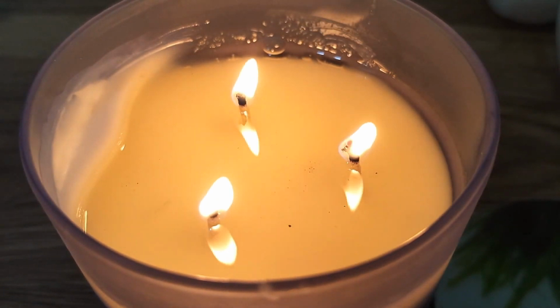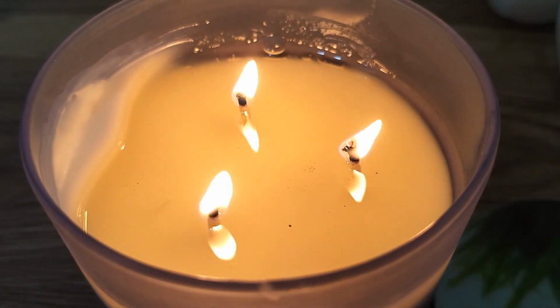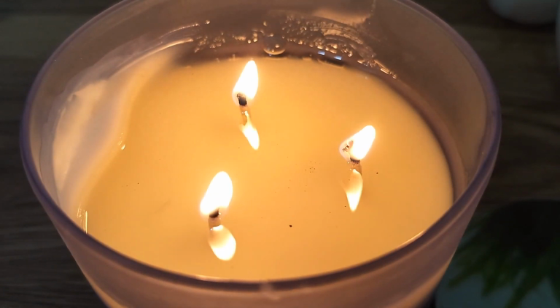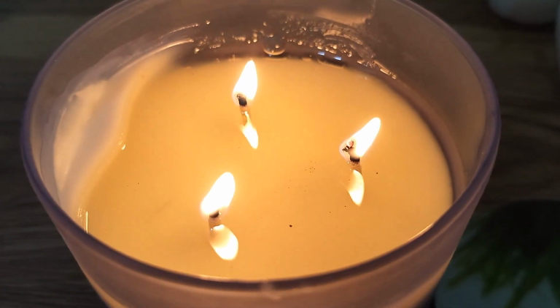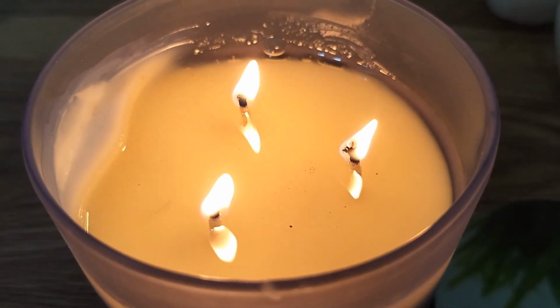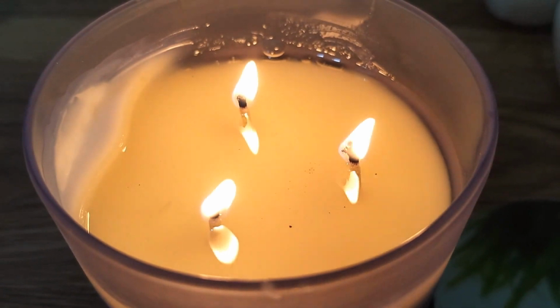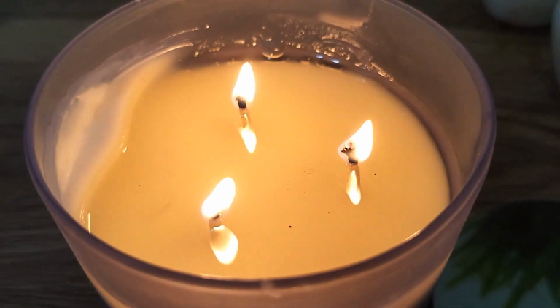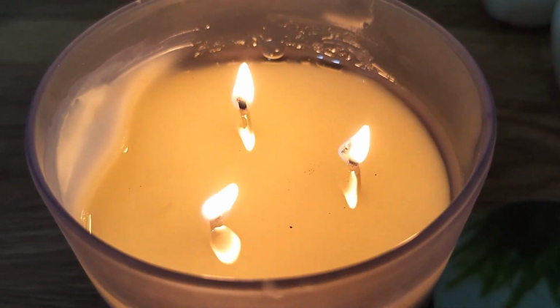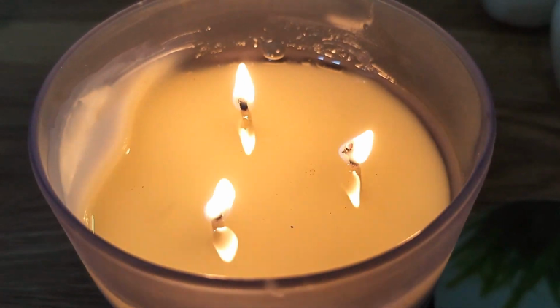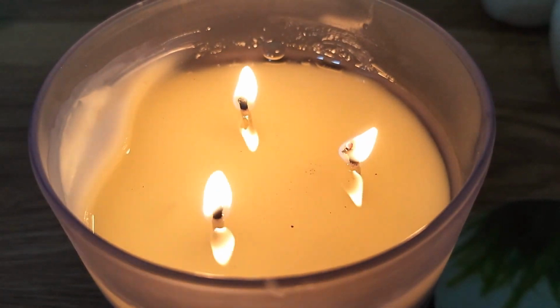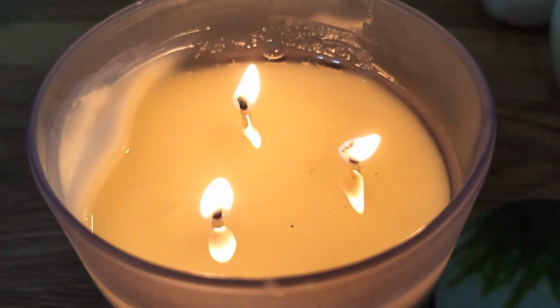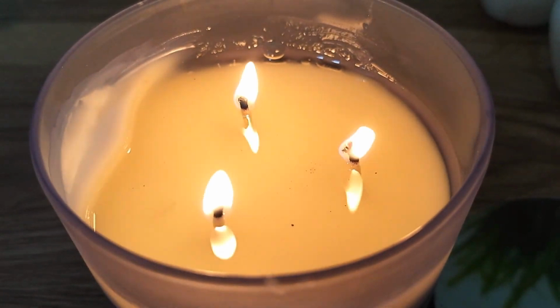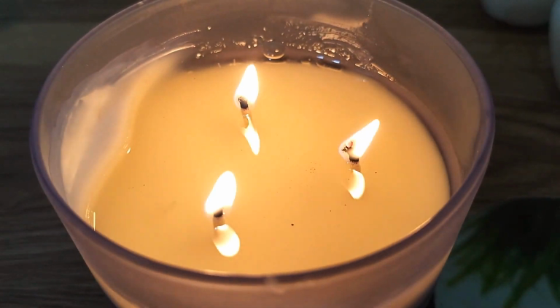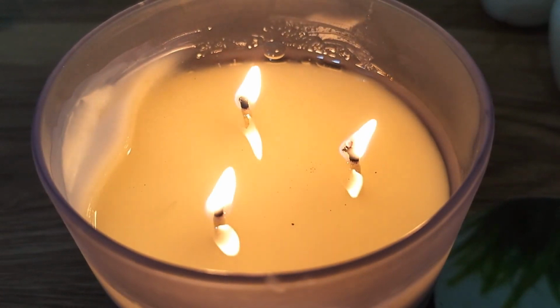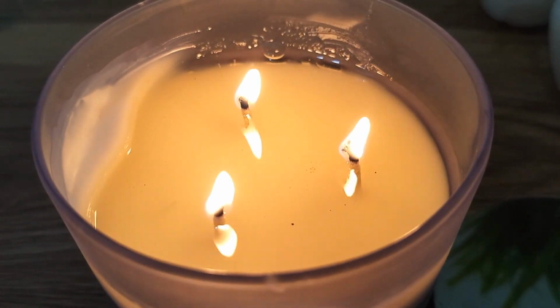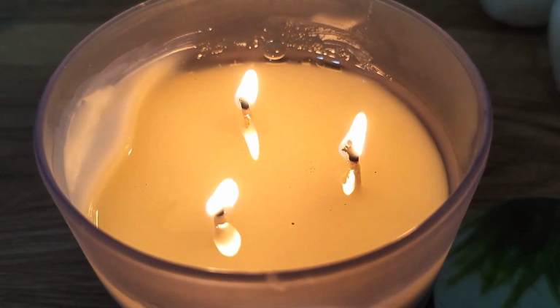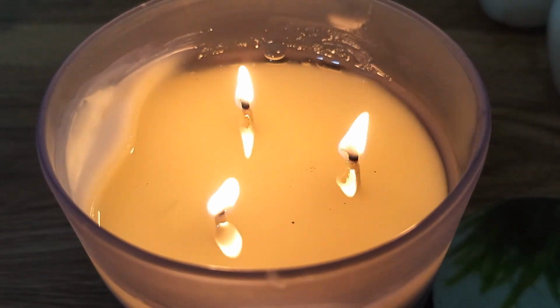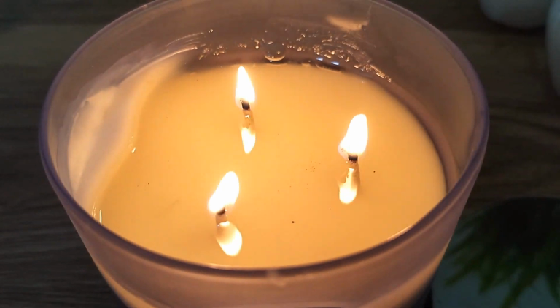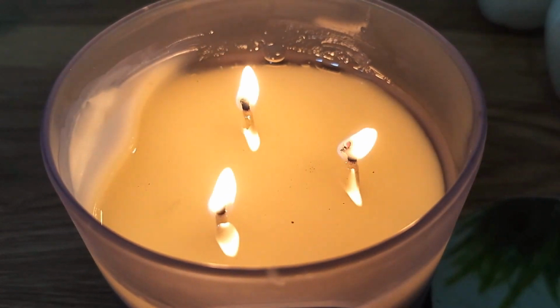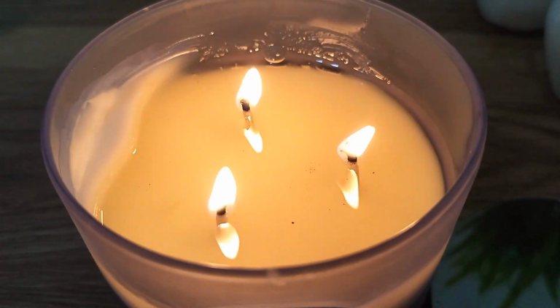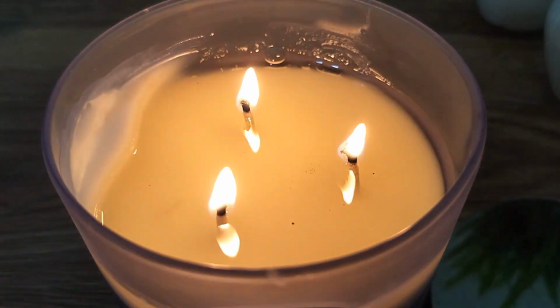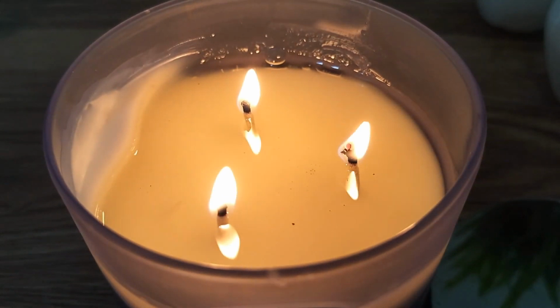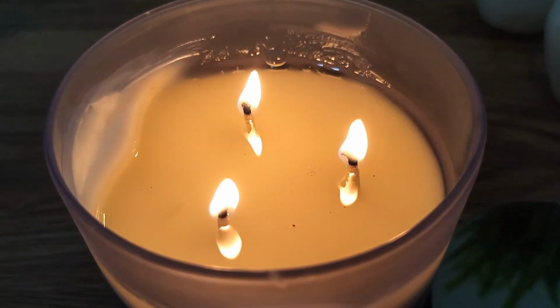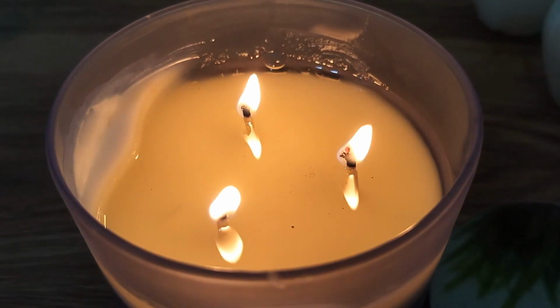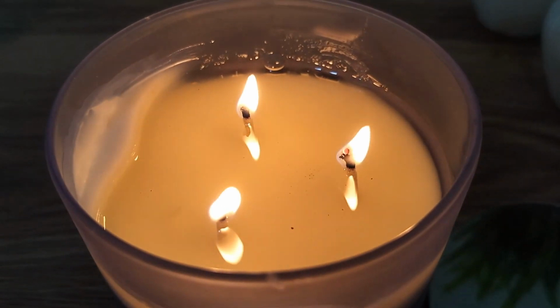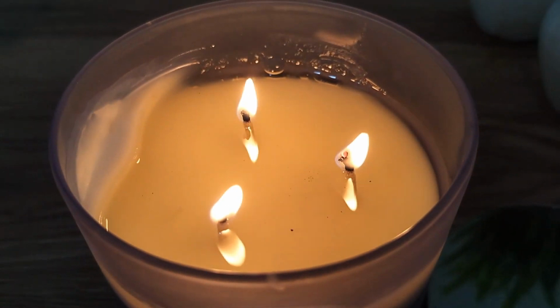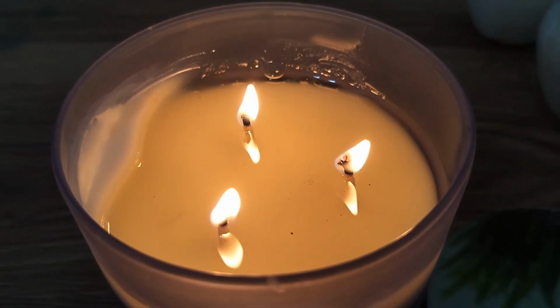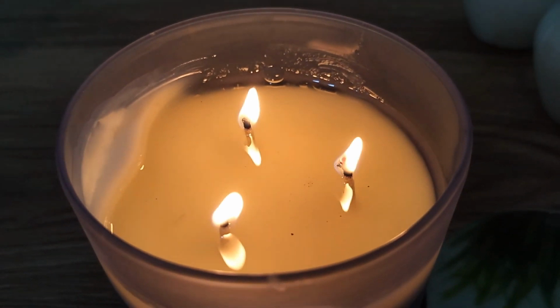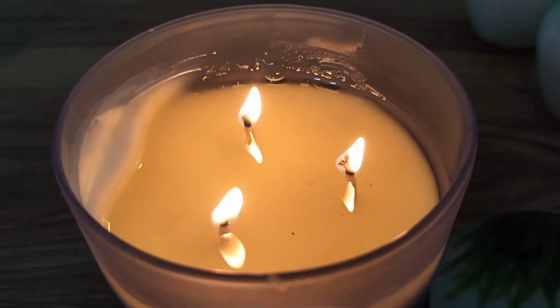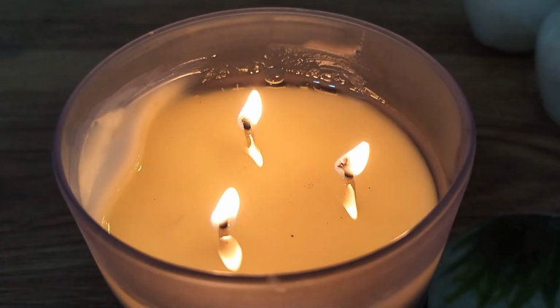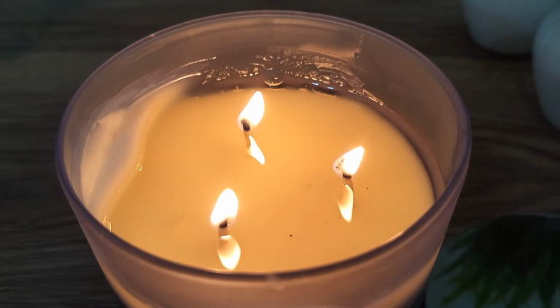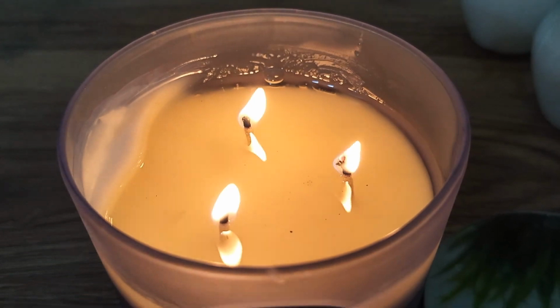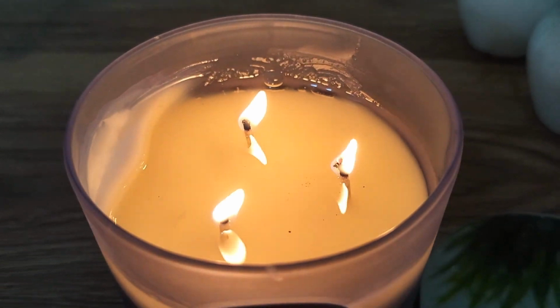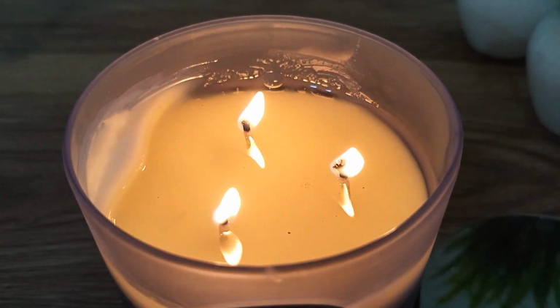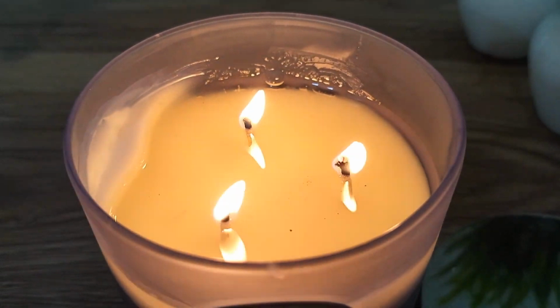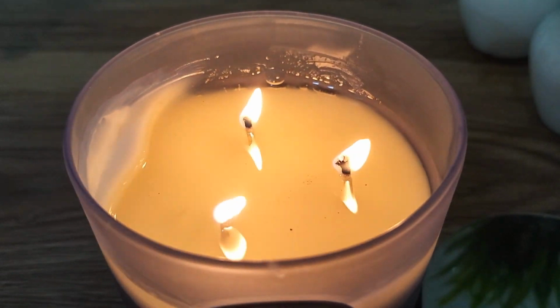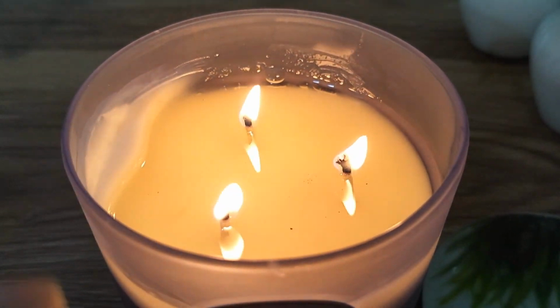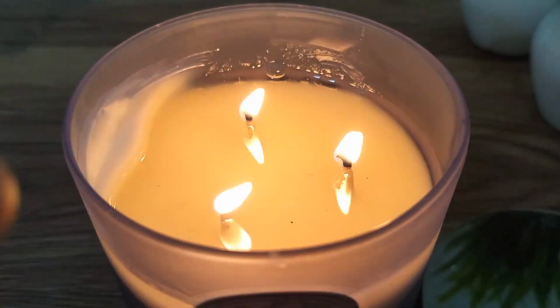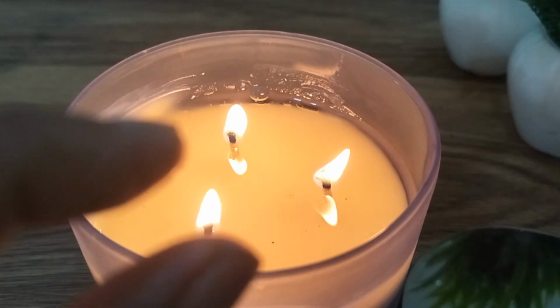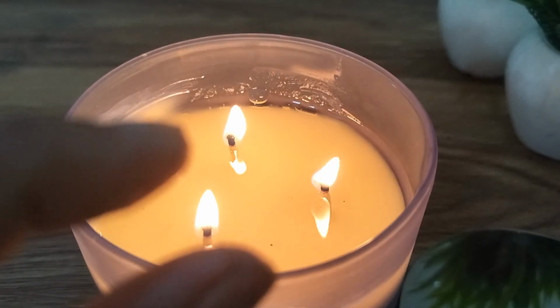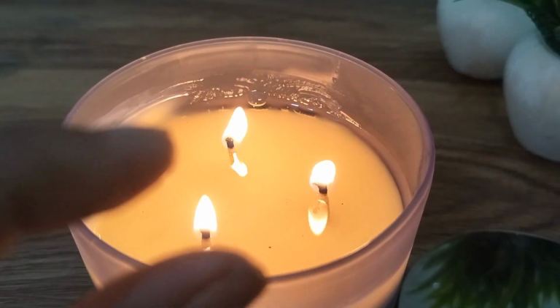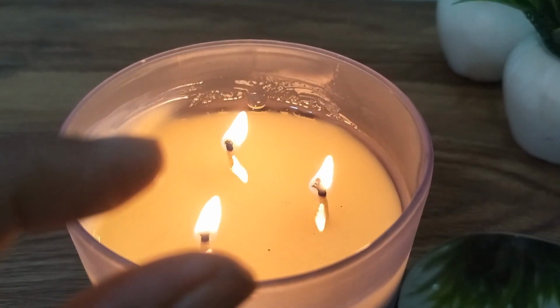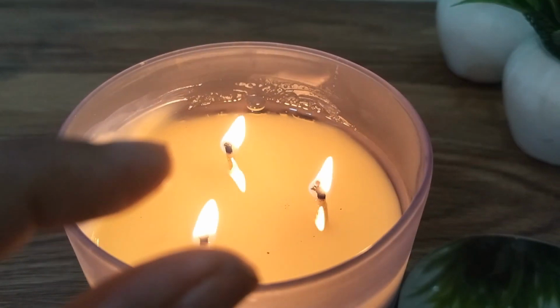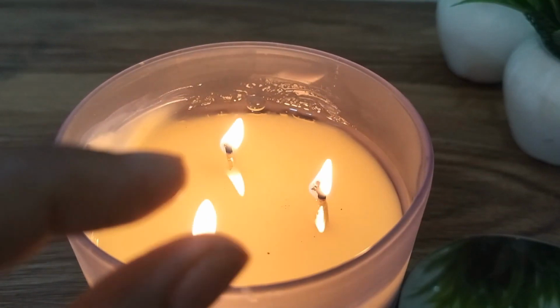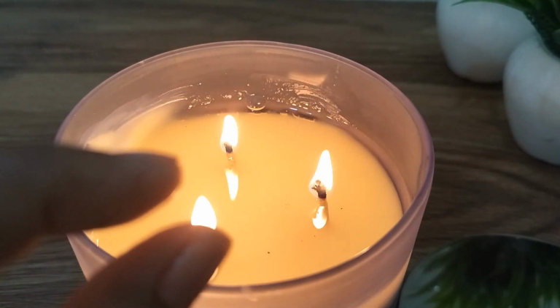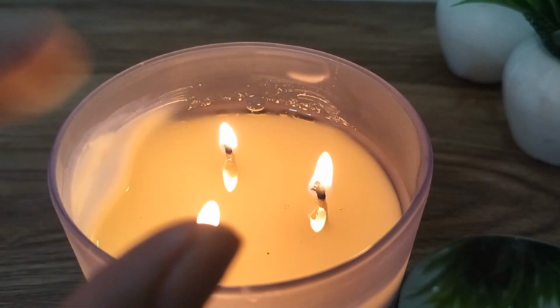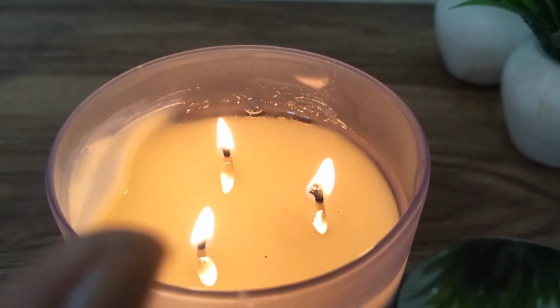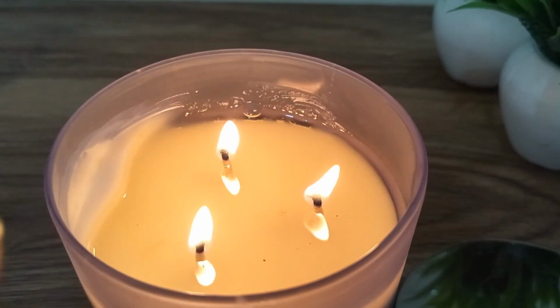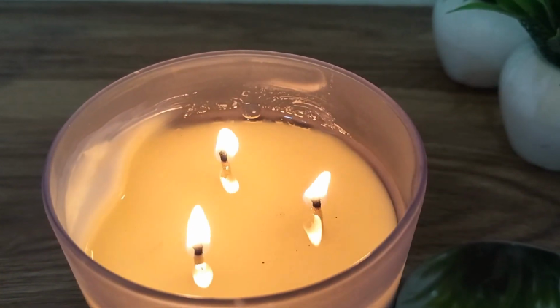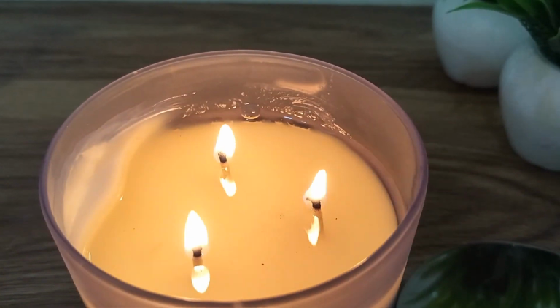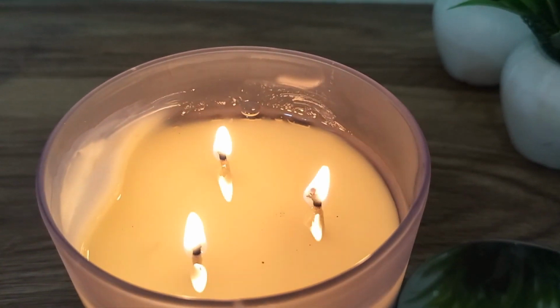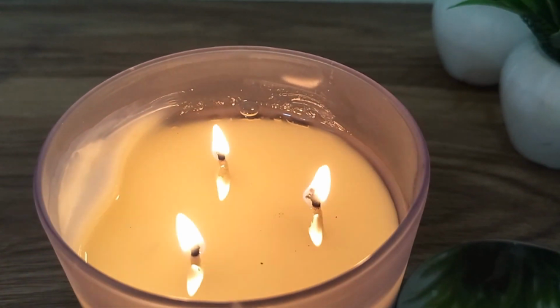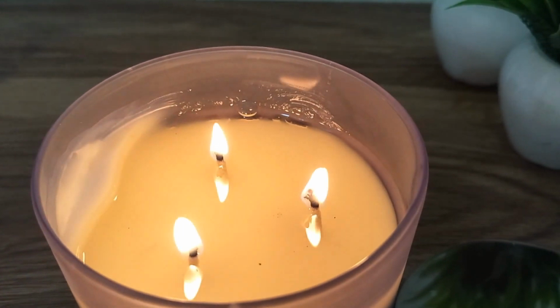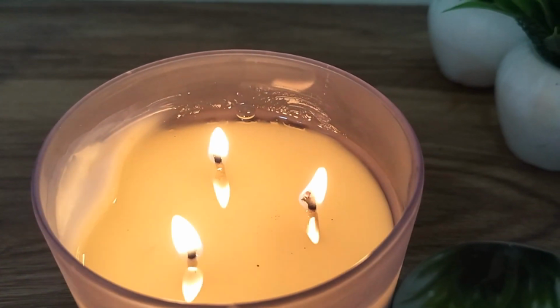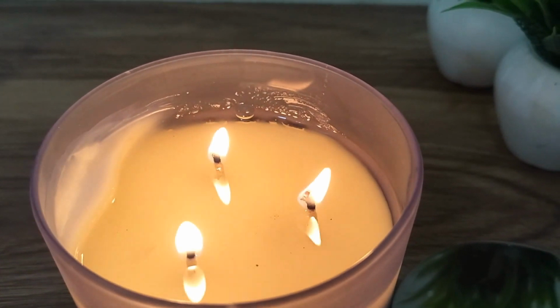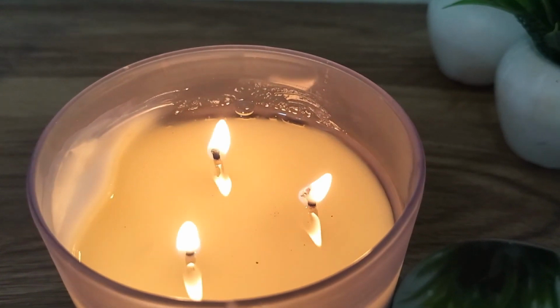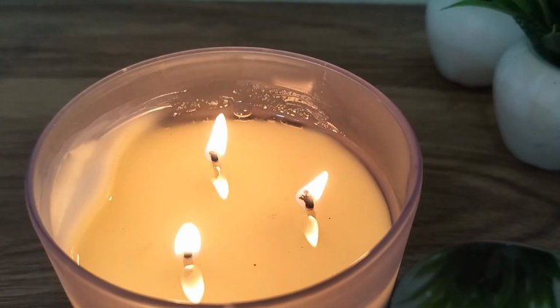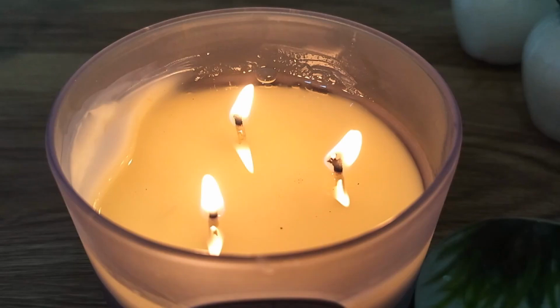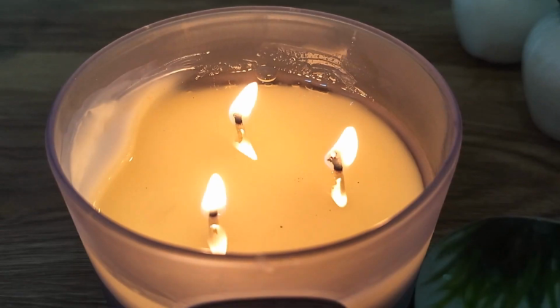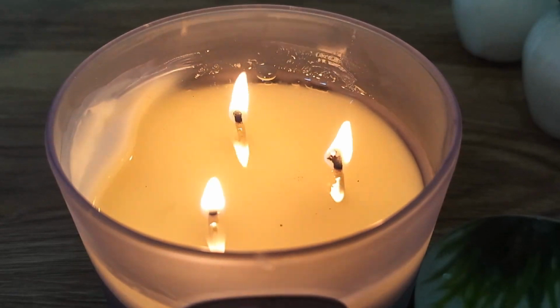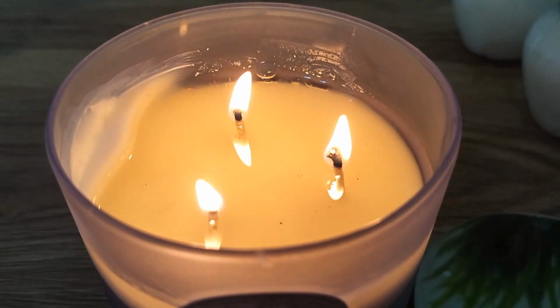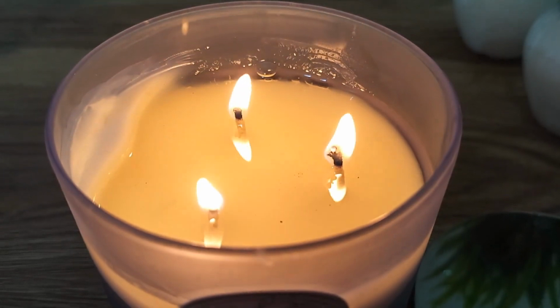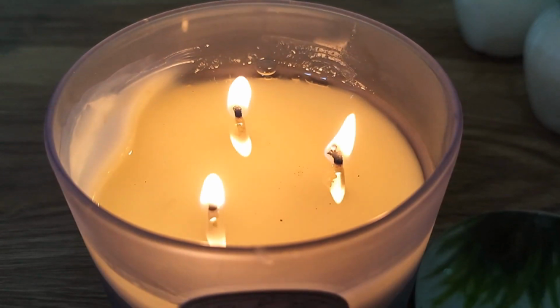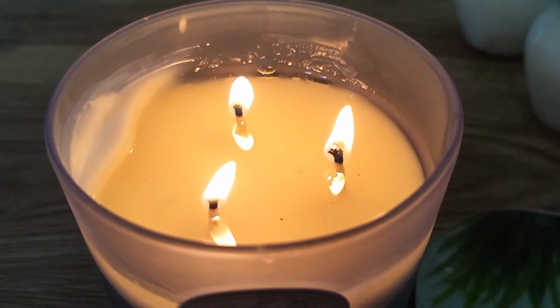Whenever I burn a candle, I usually trim the wick down so it burns properly.